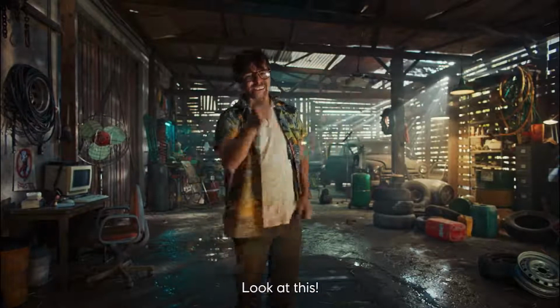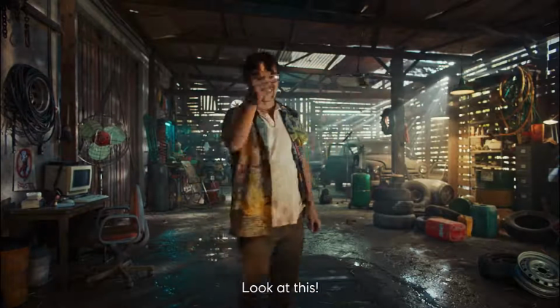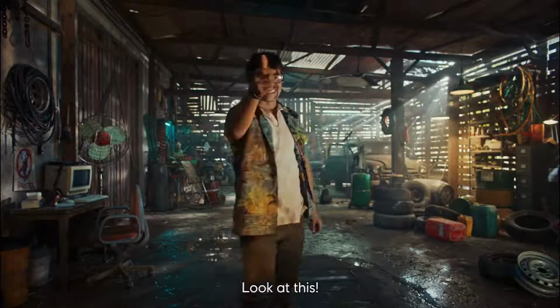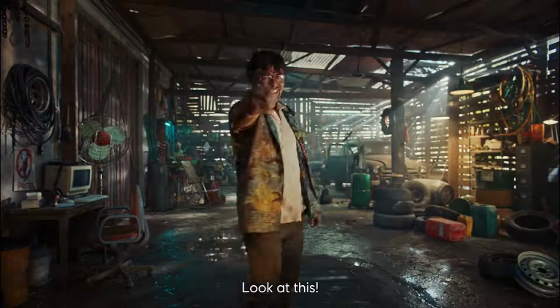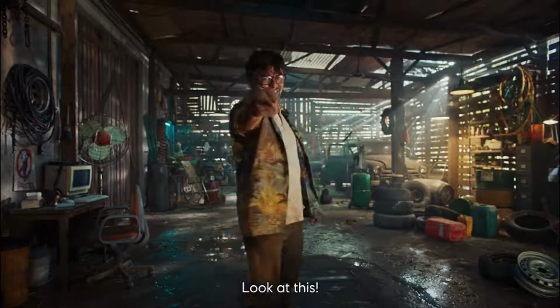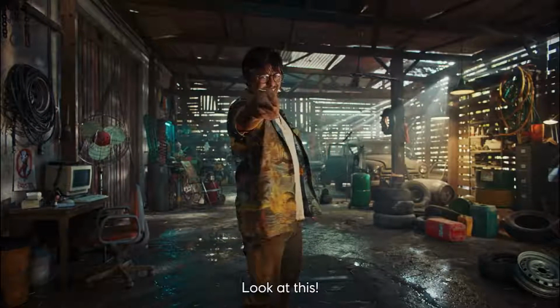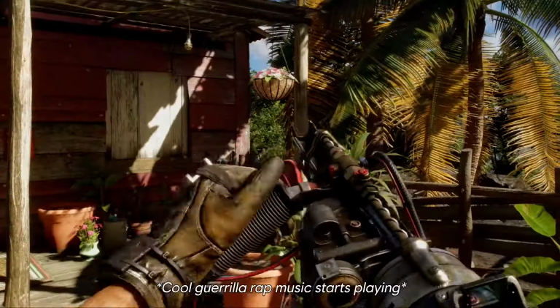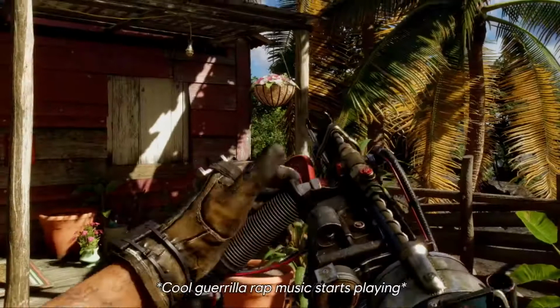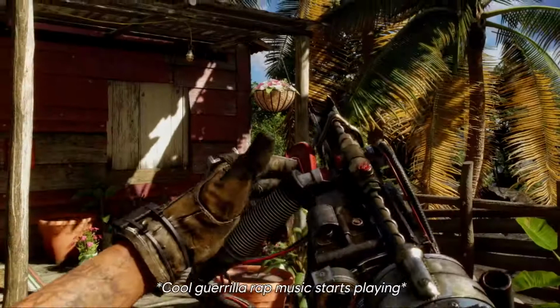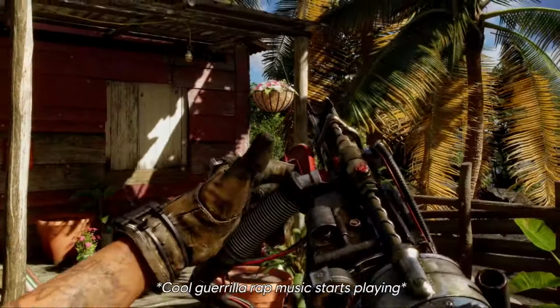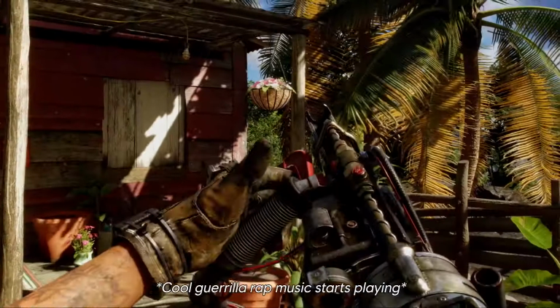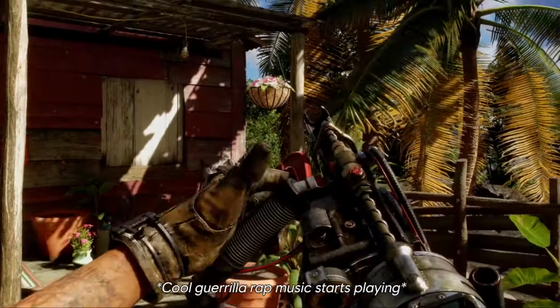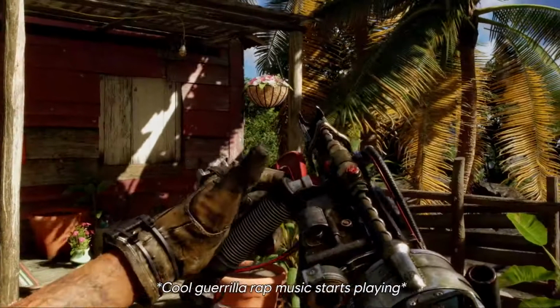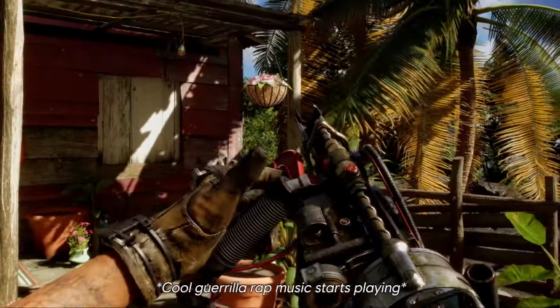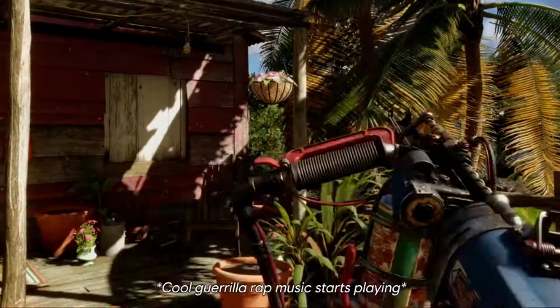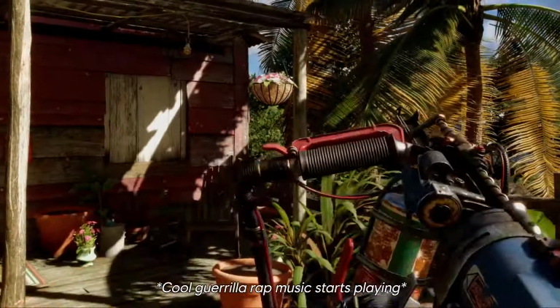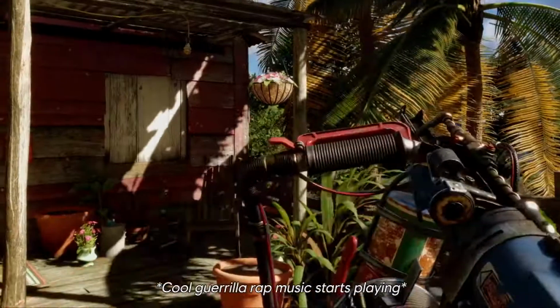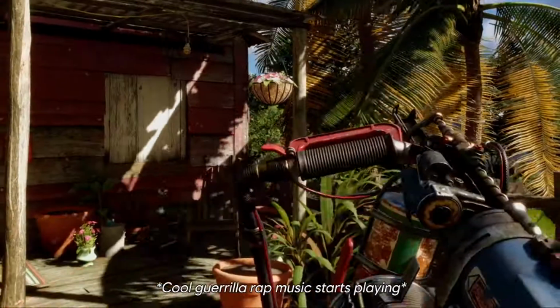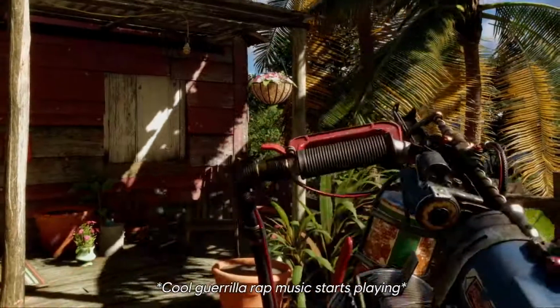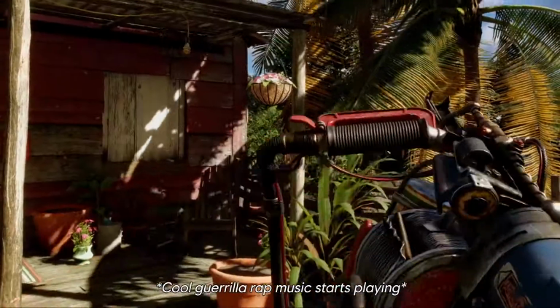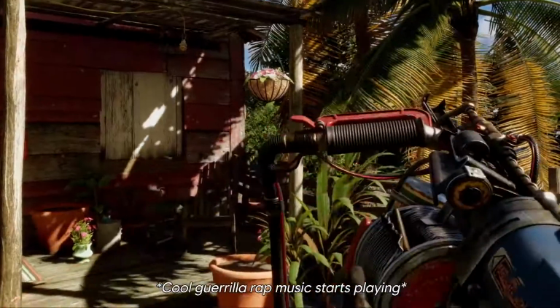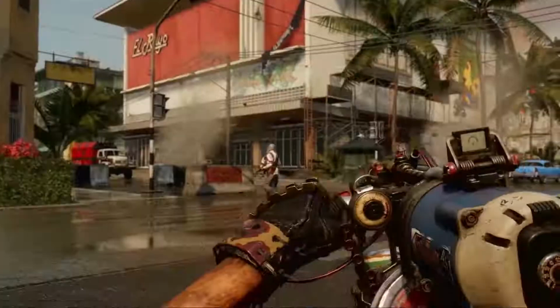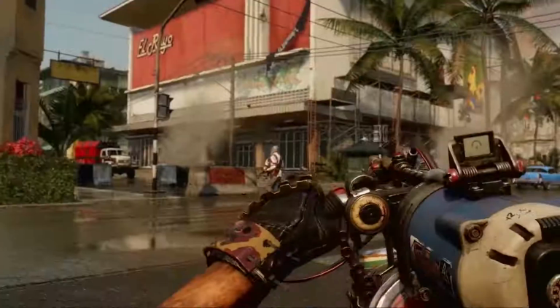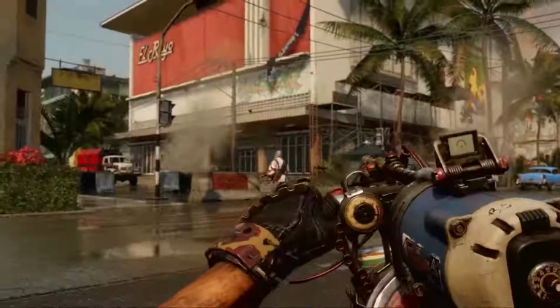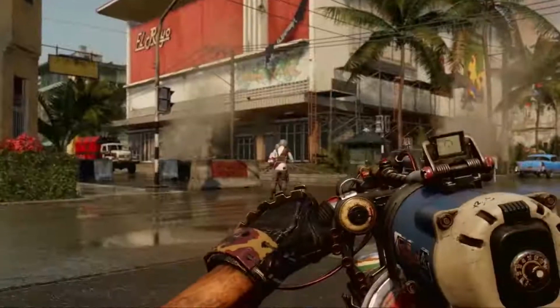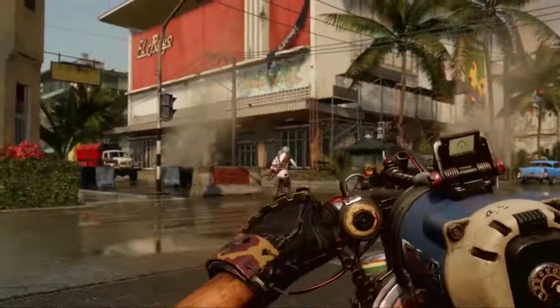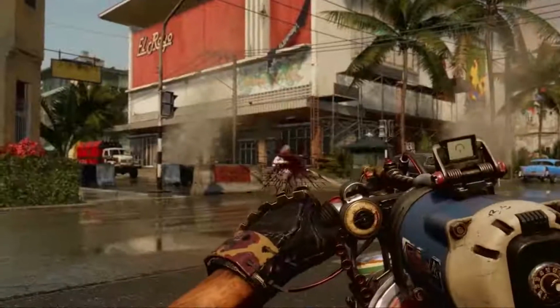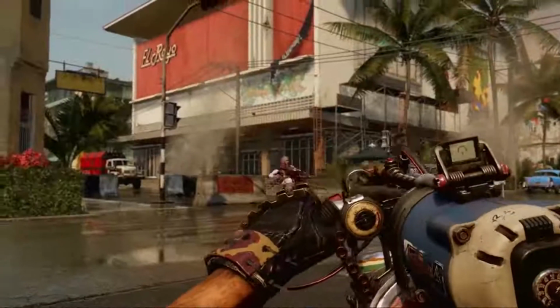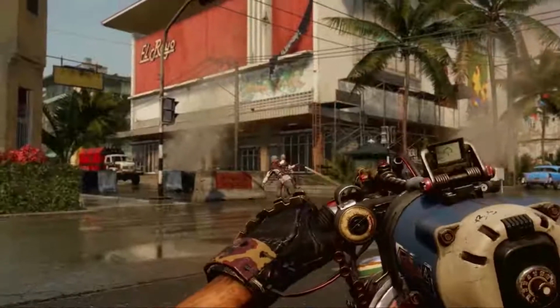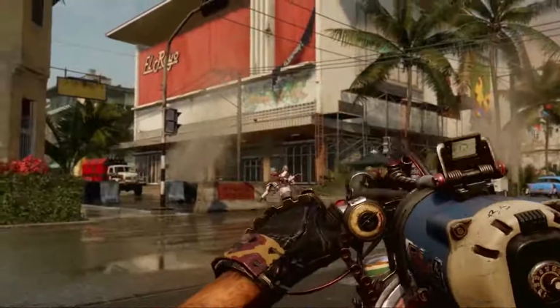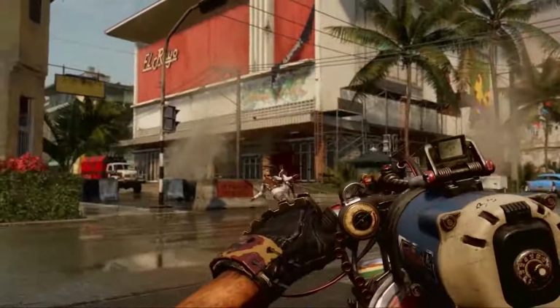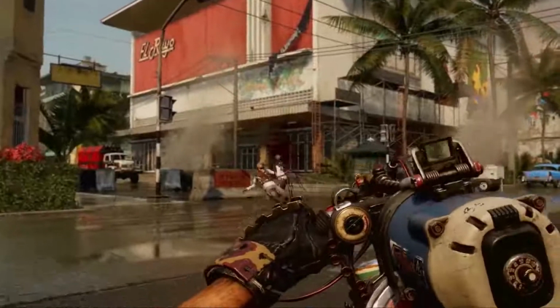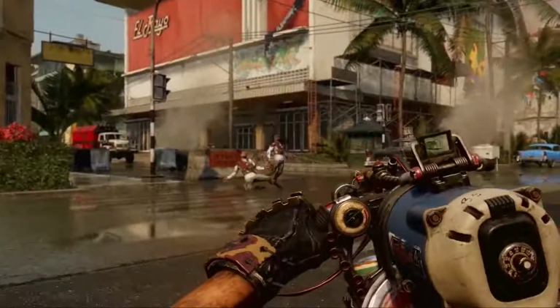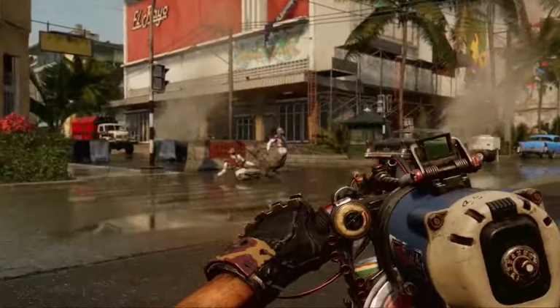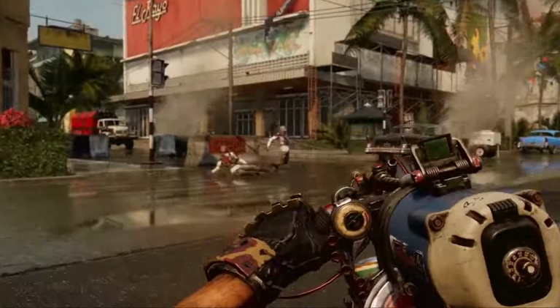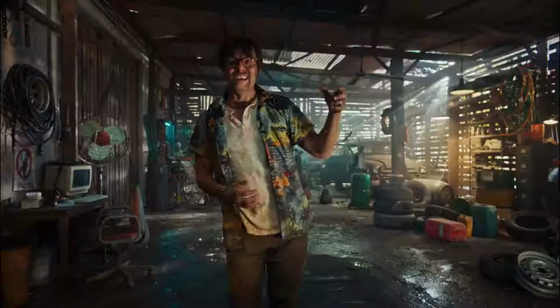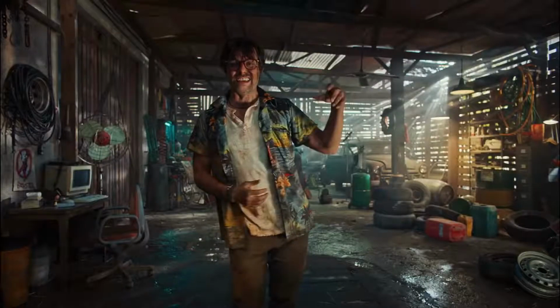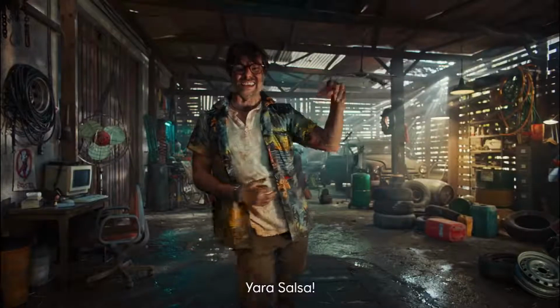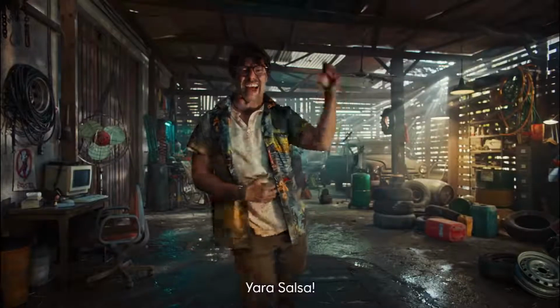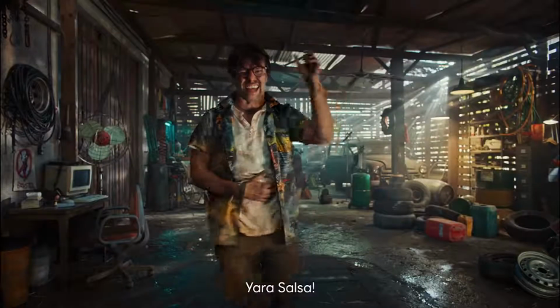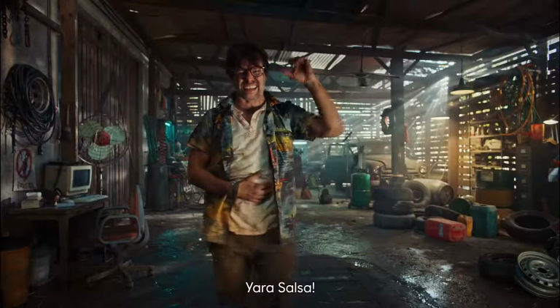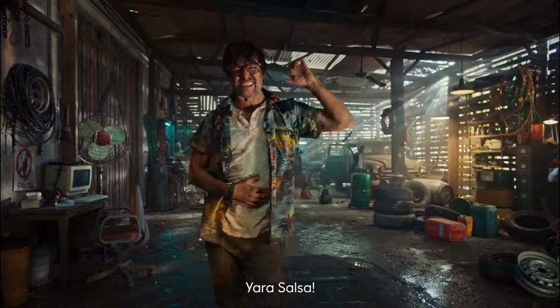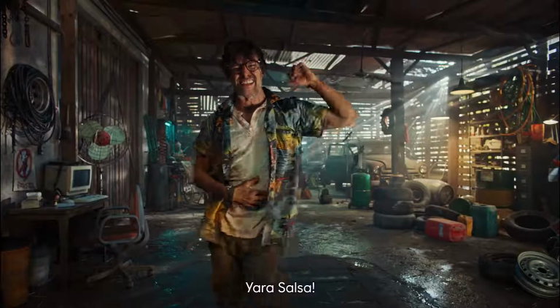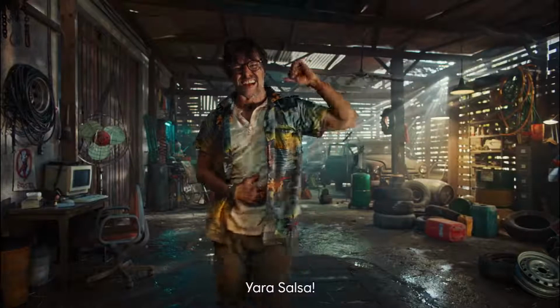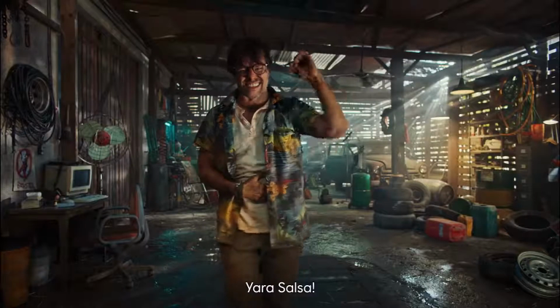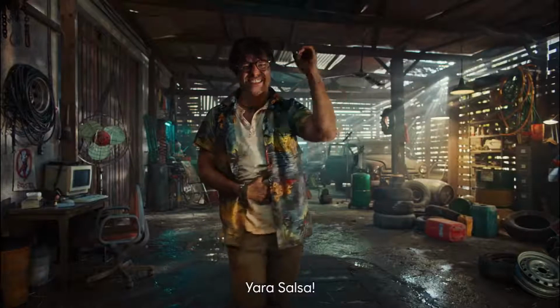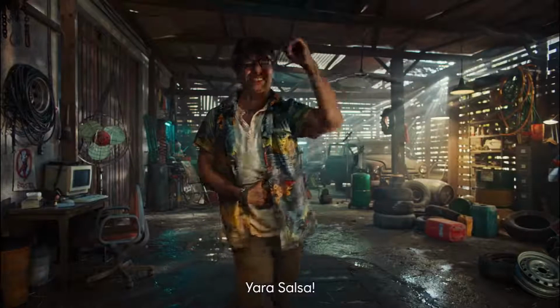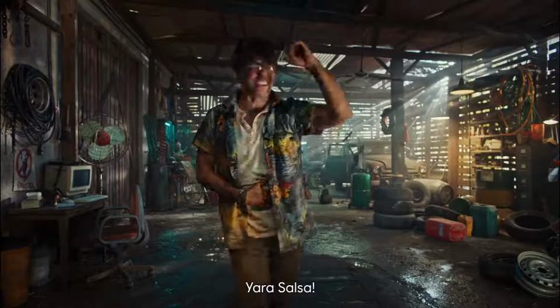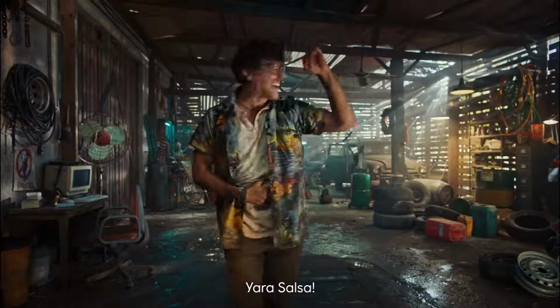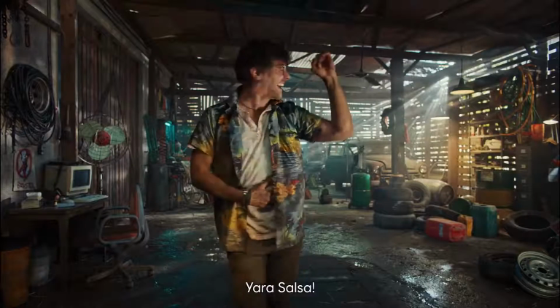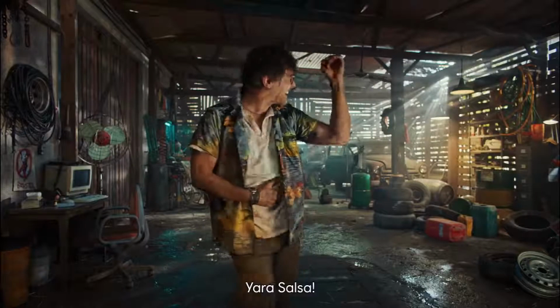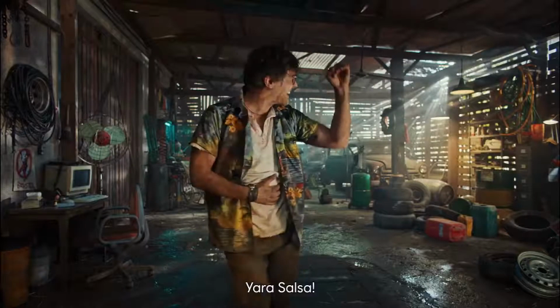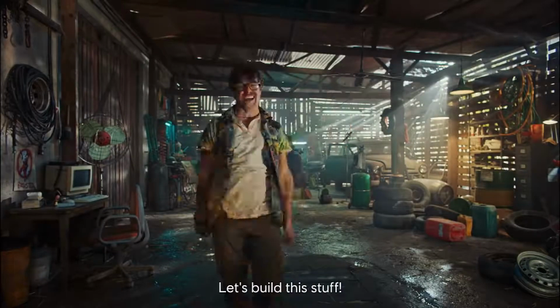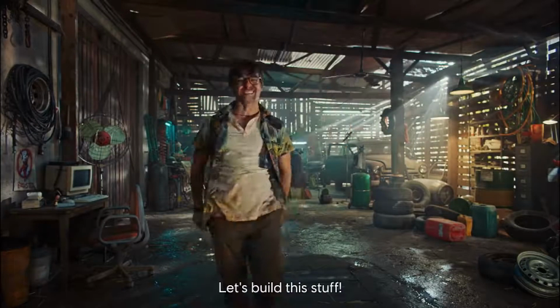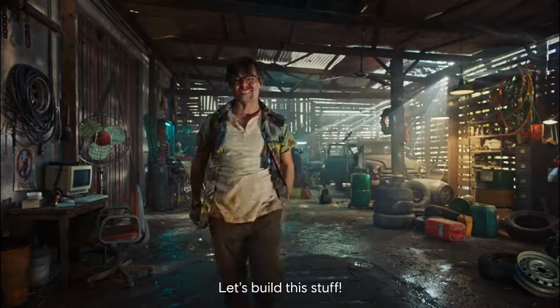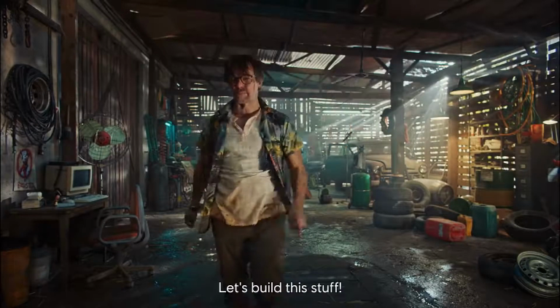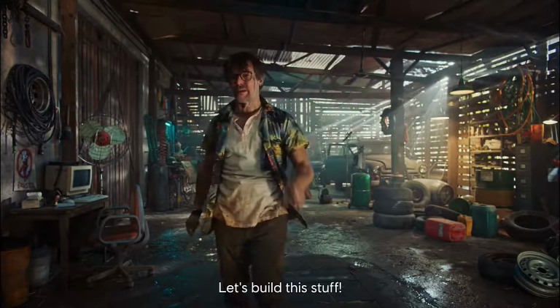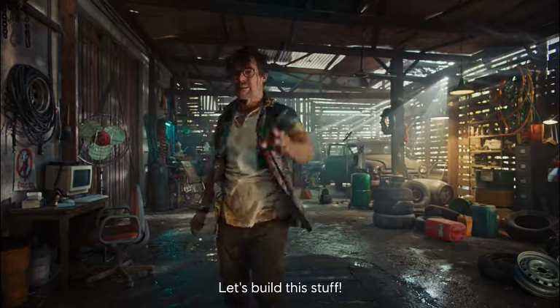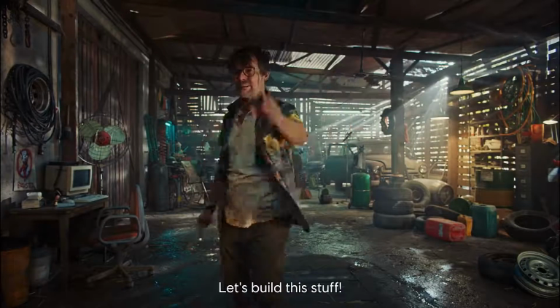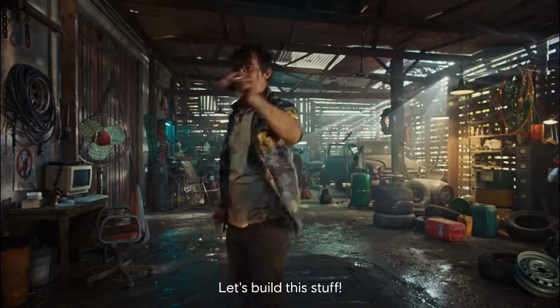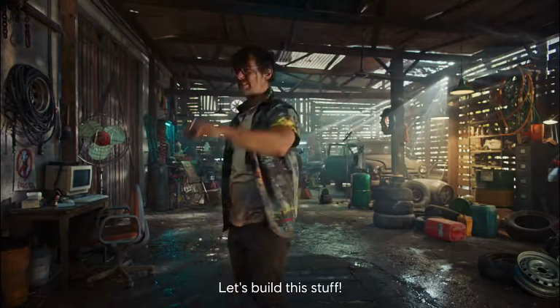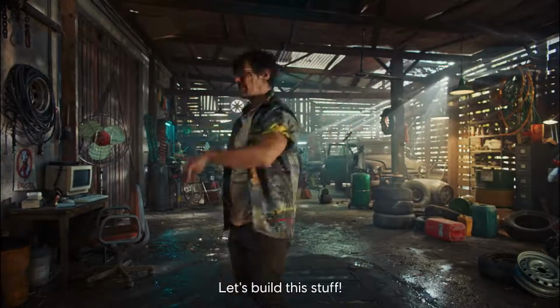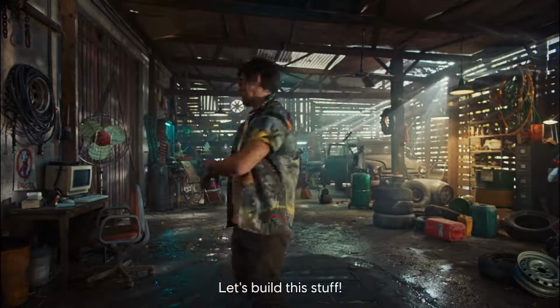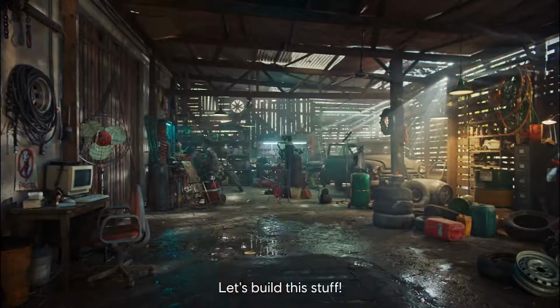Look at this. Yara salsa. Let's build this!